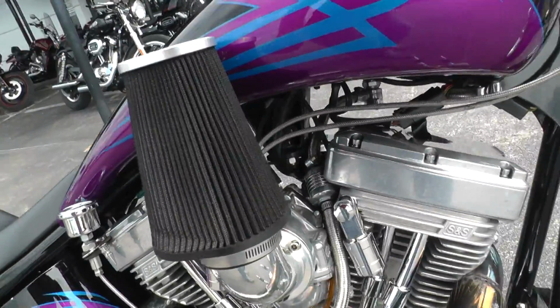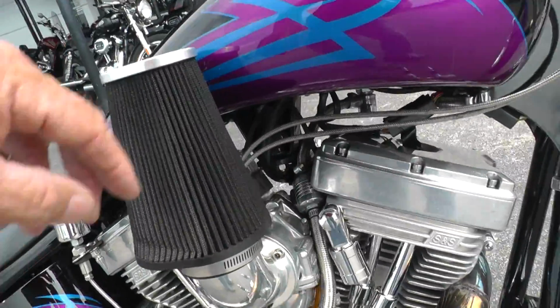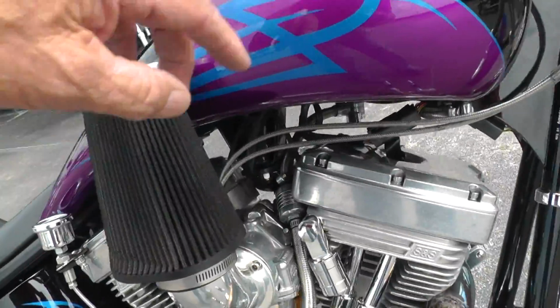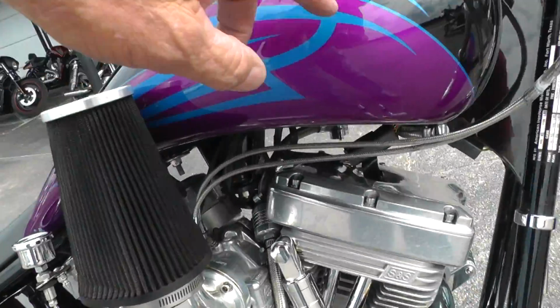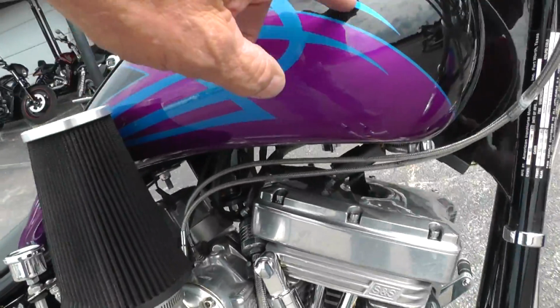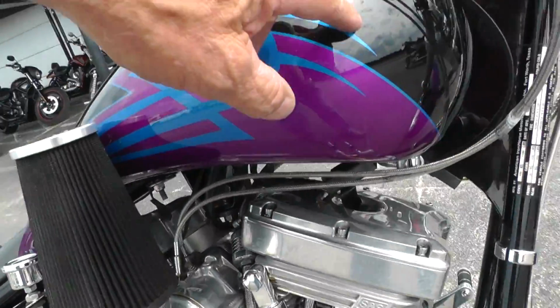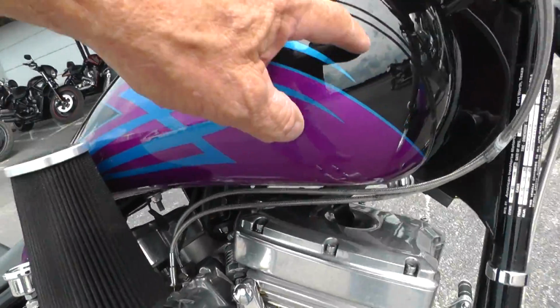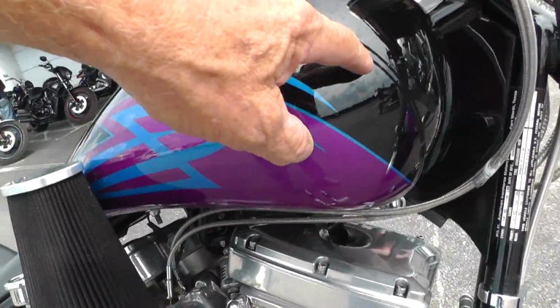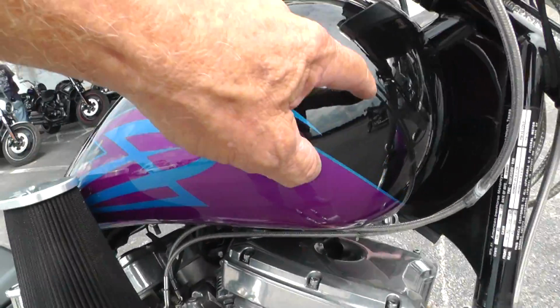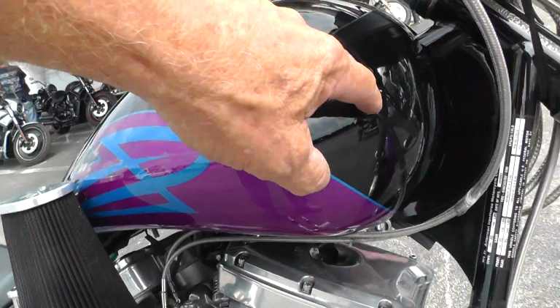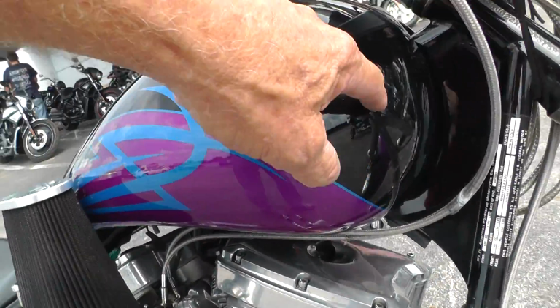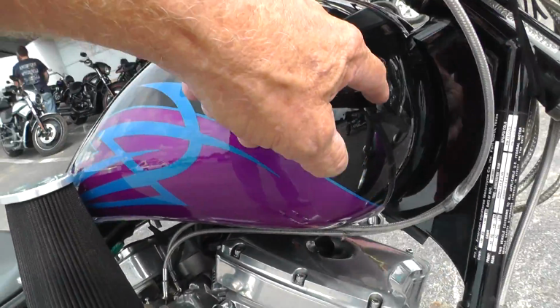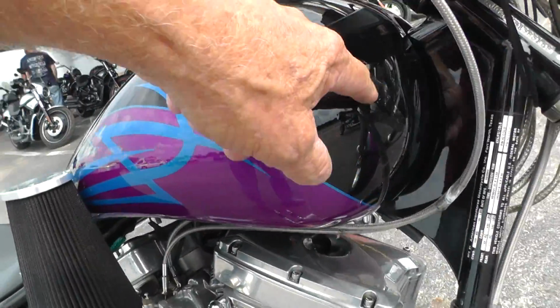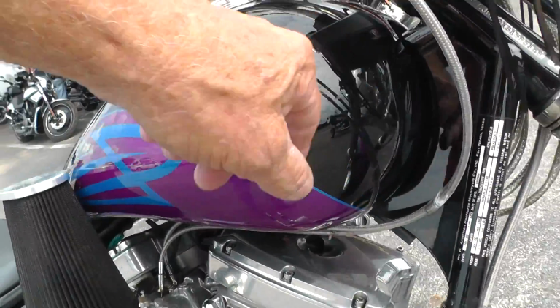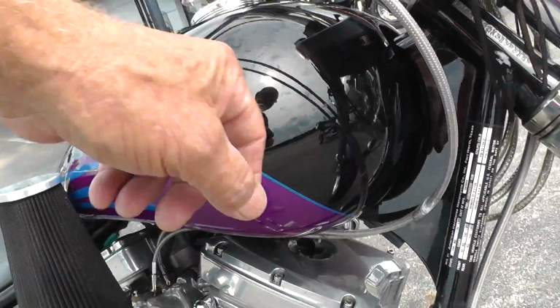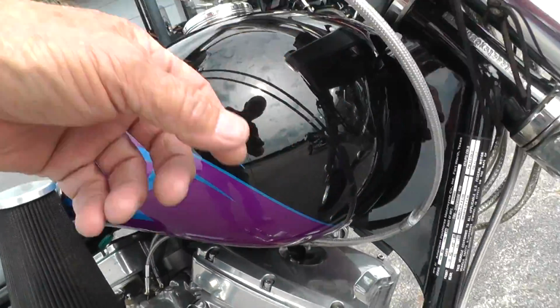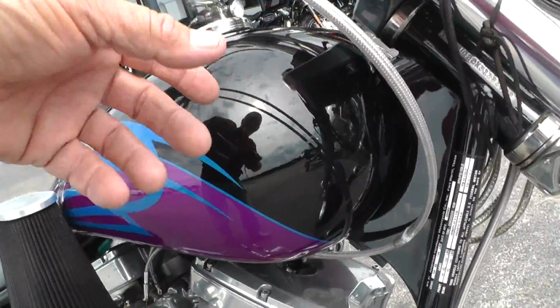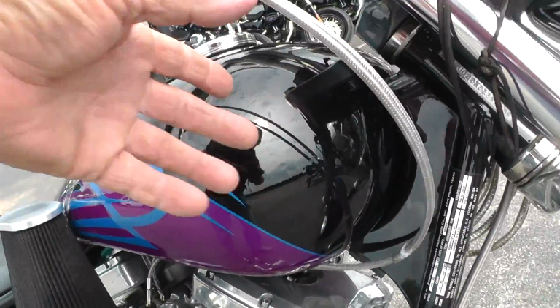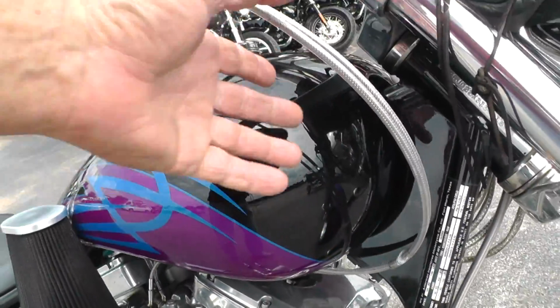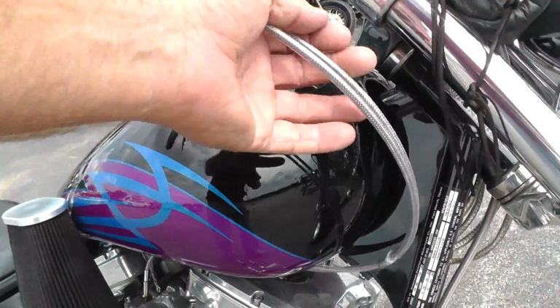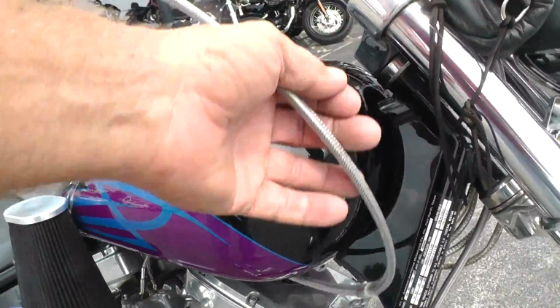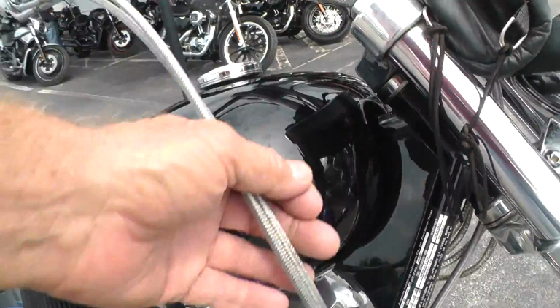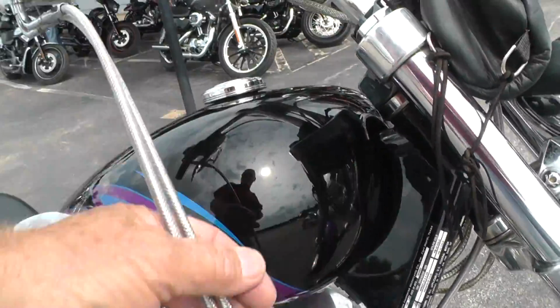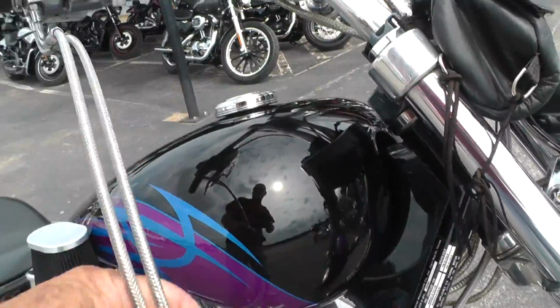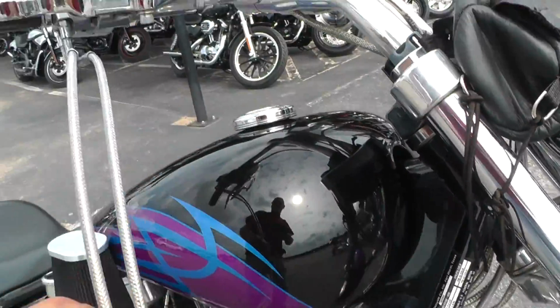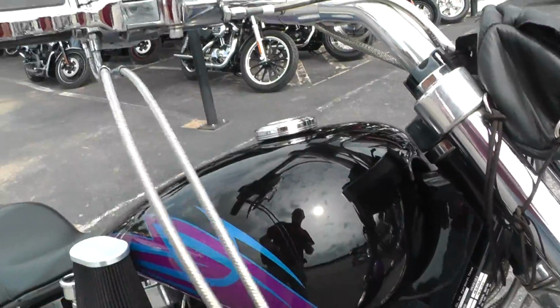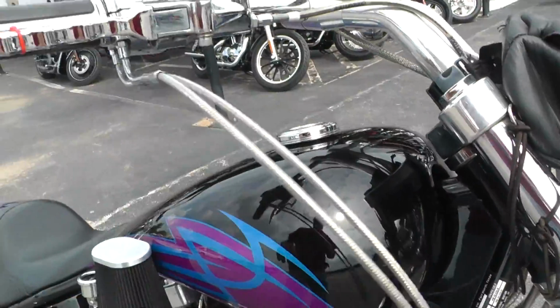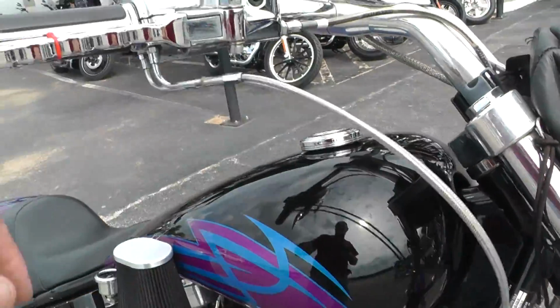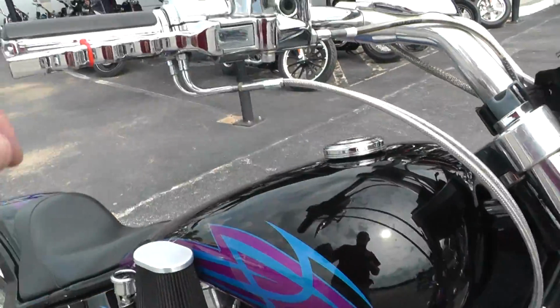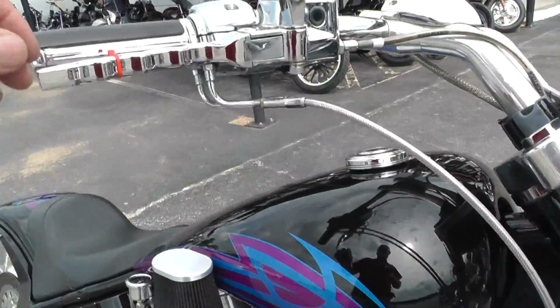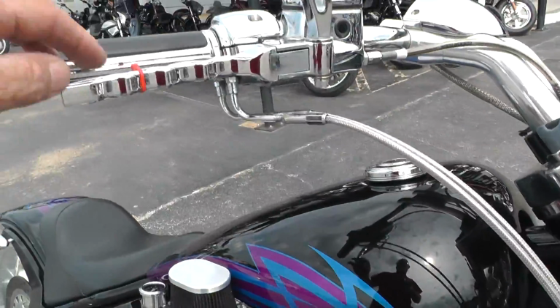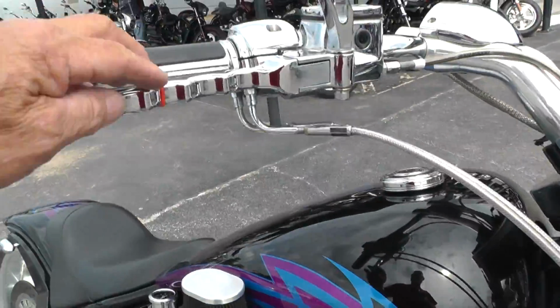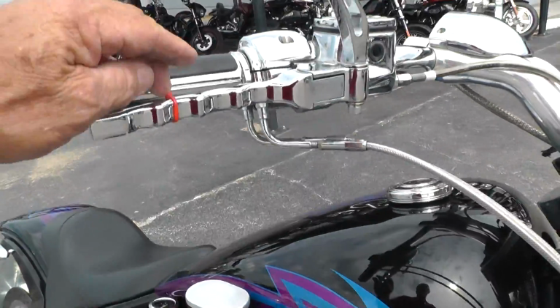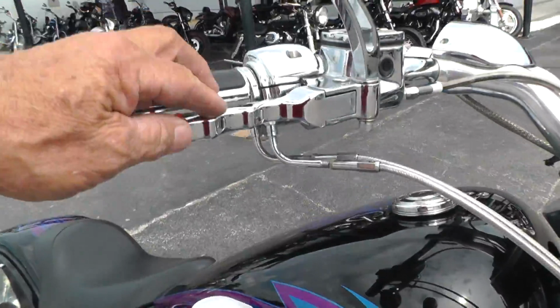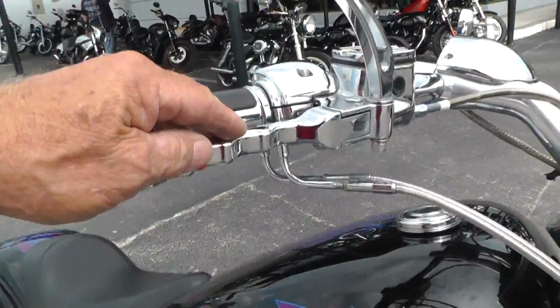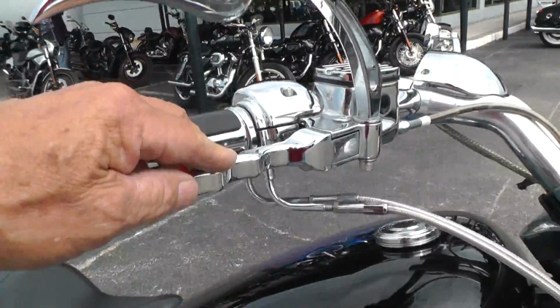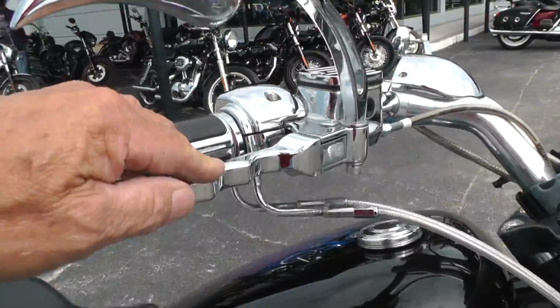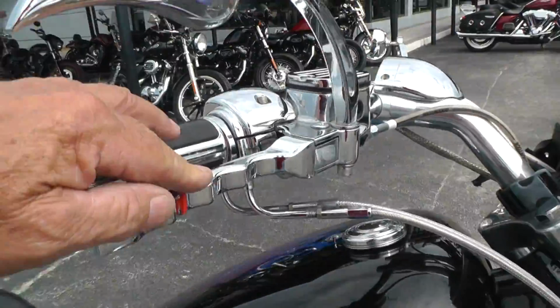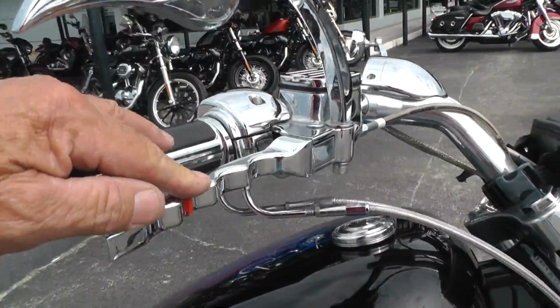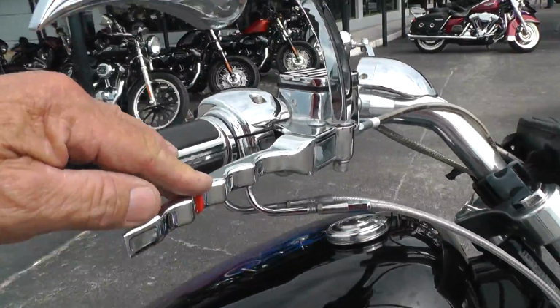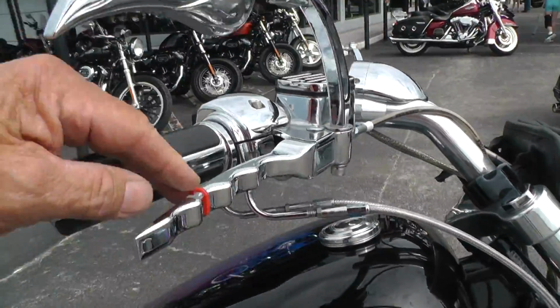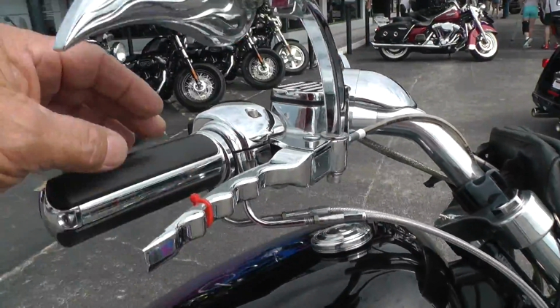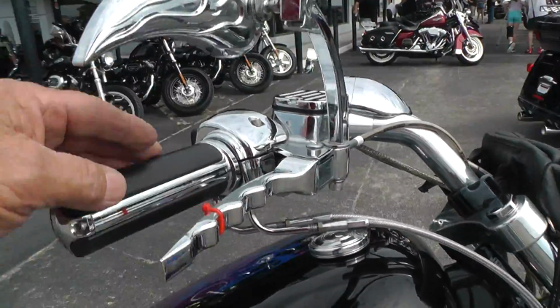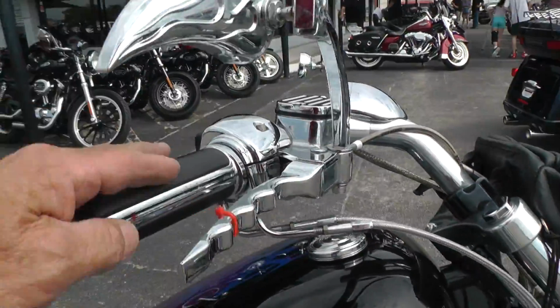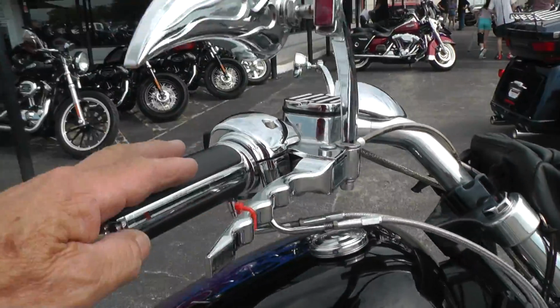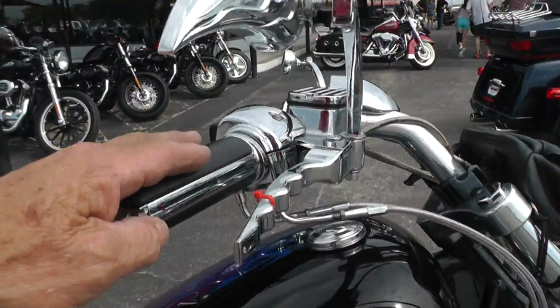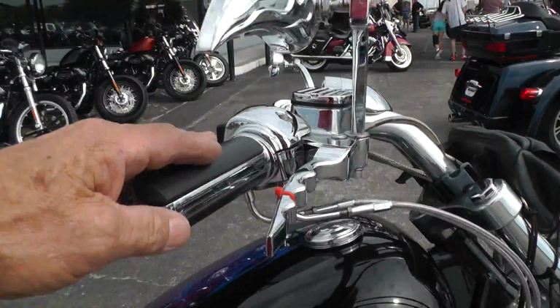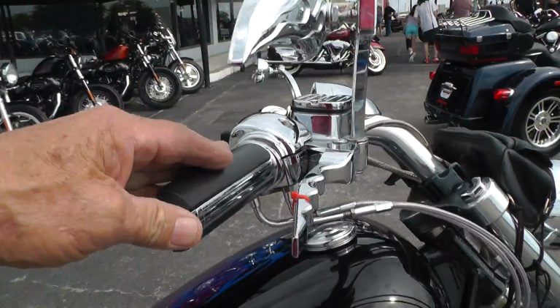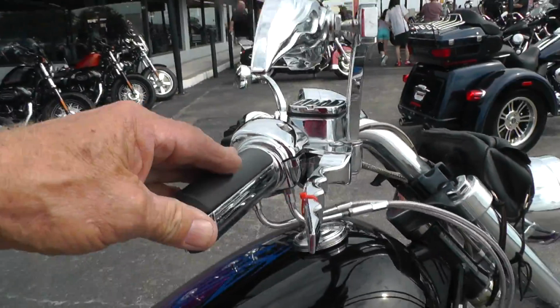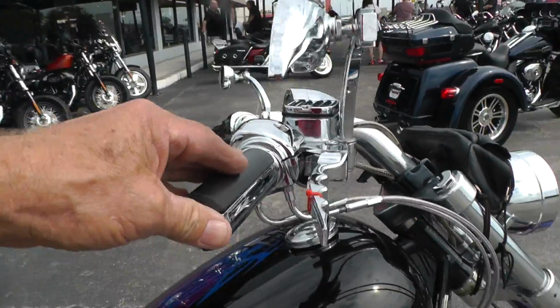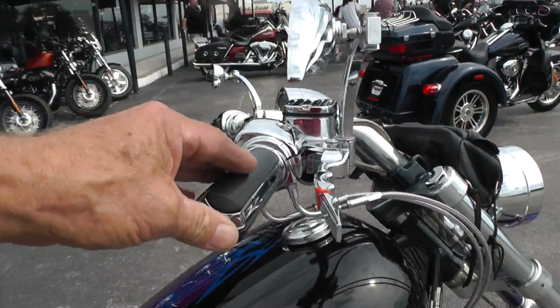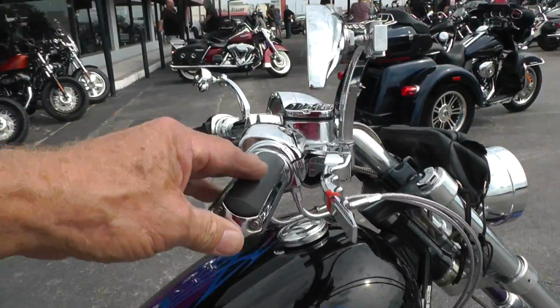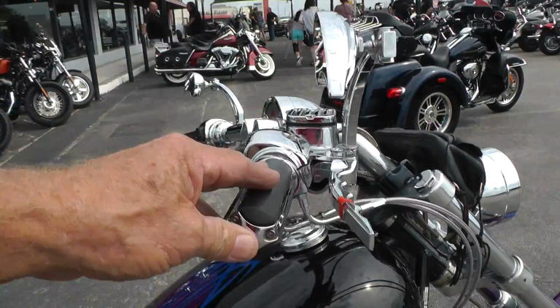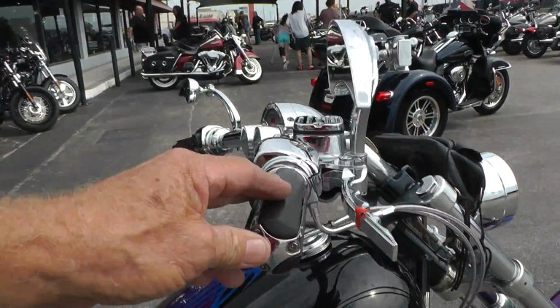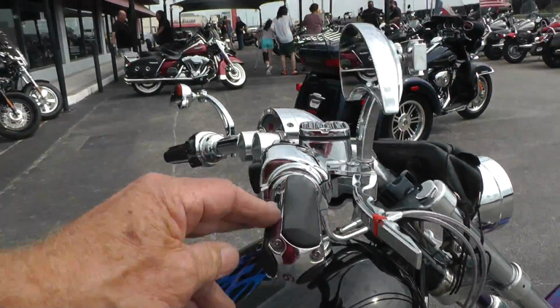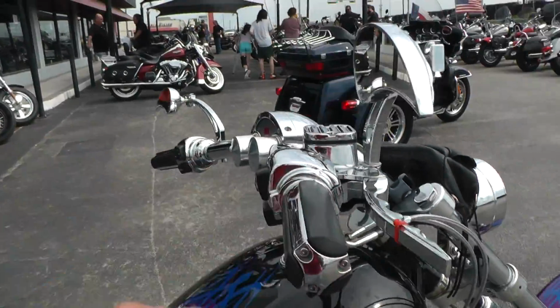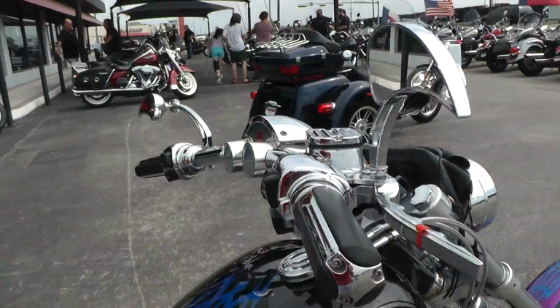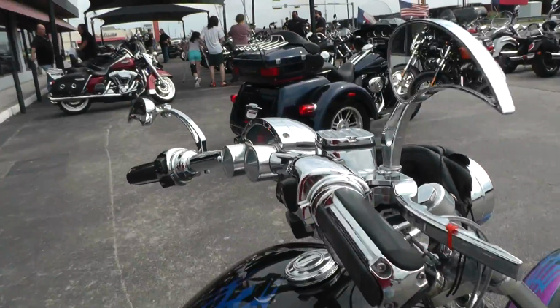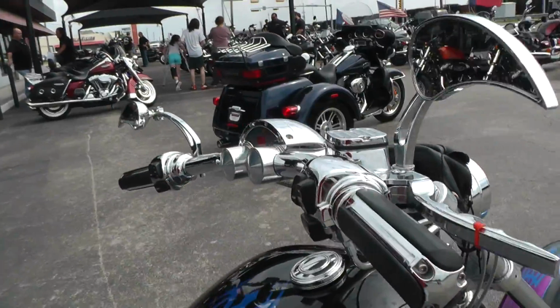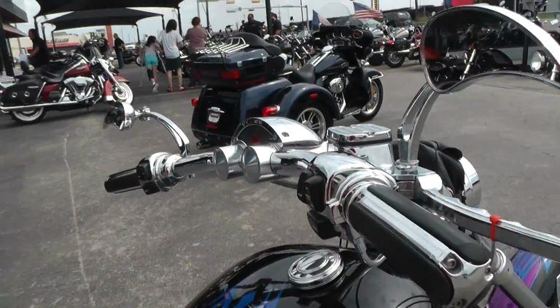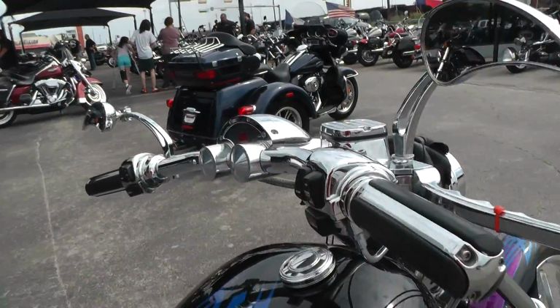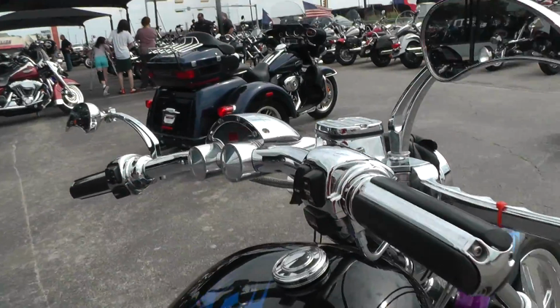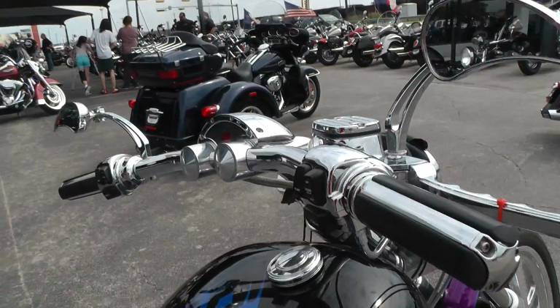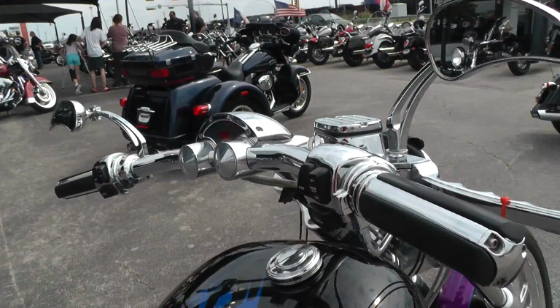Up here on the front of the tank, it's got steel braided lines, all chrome levers, switch housings.